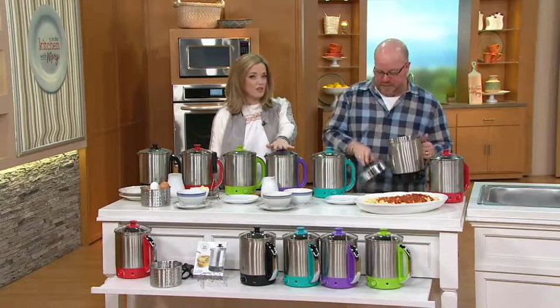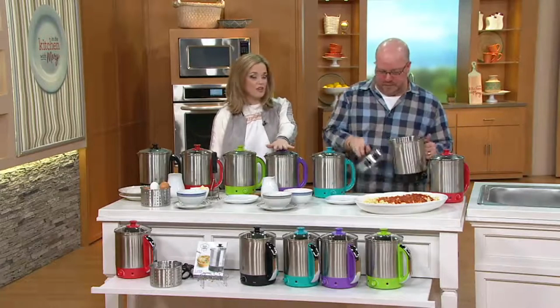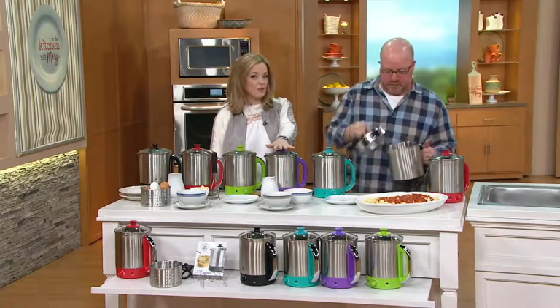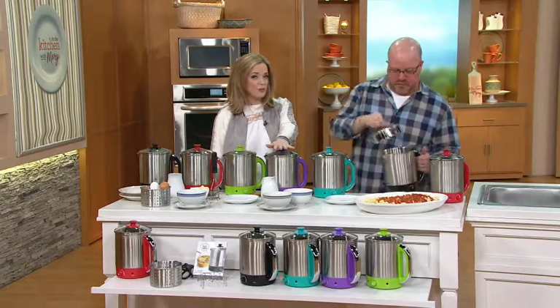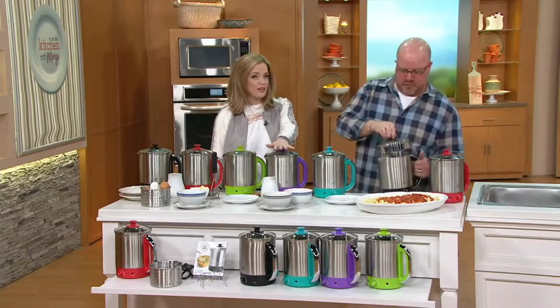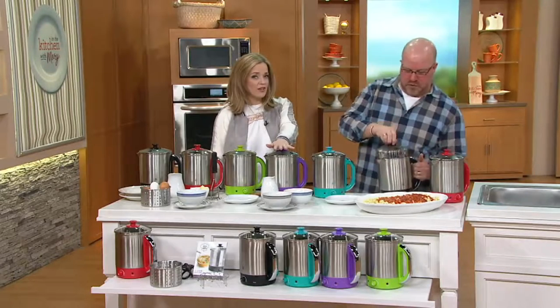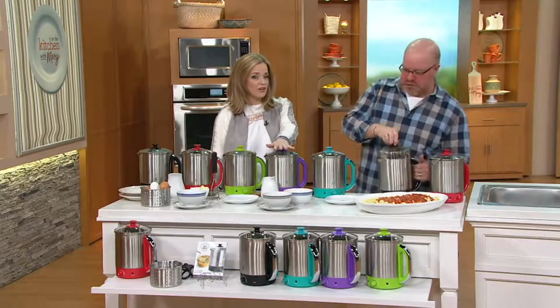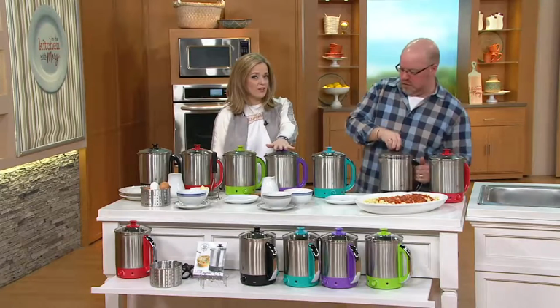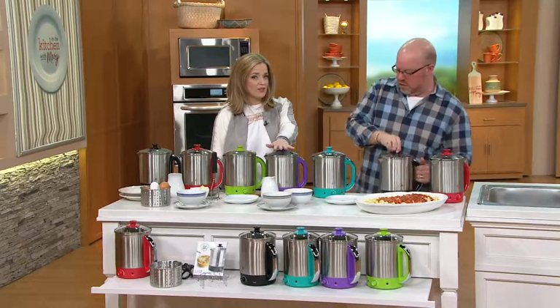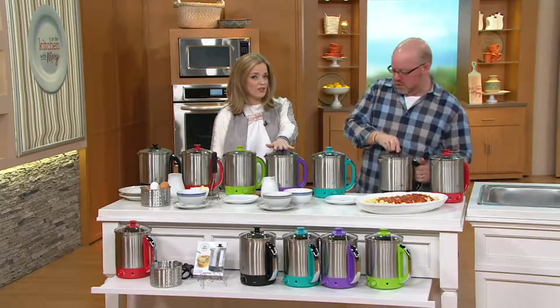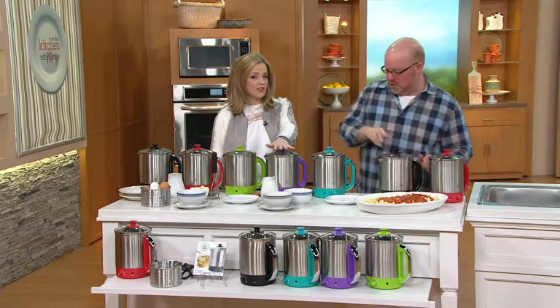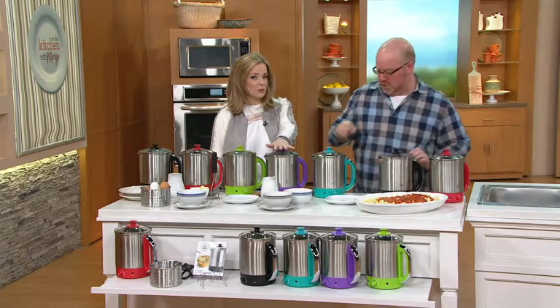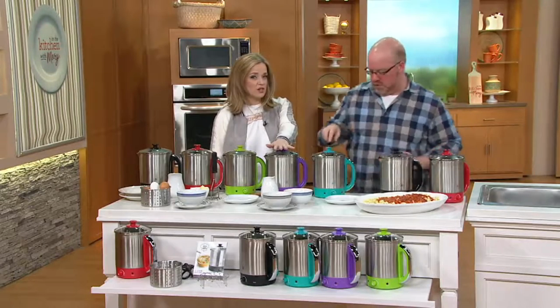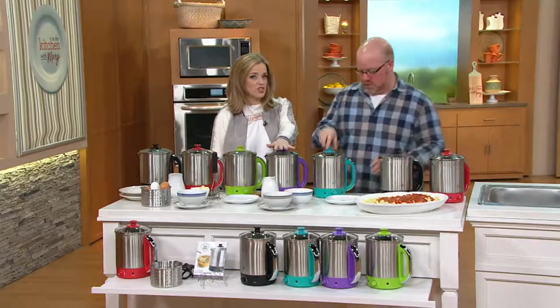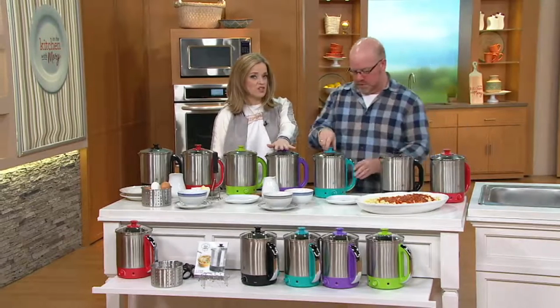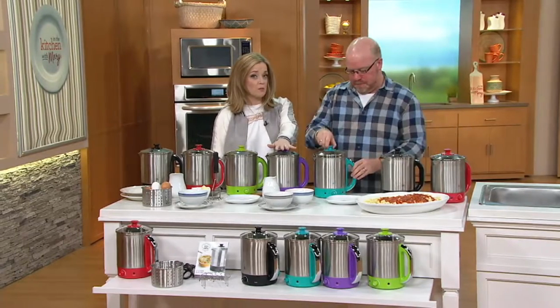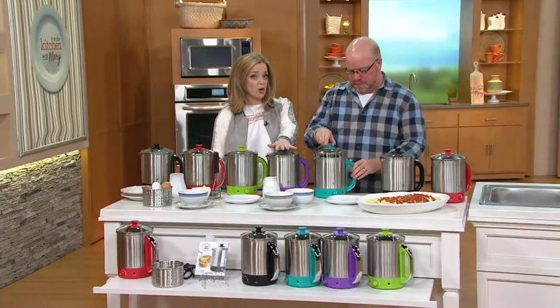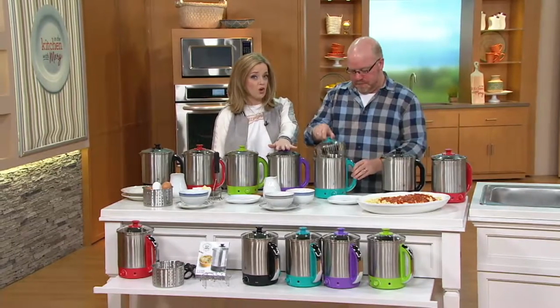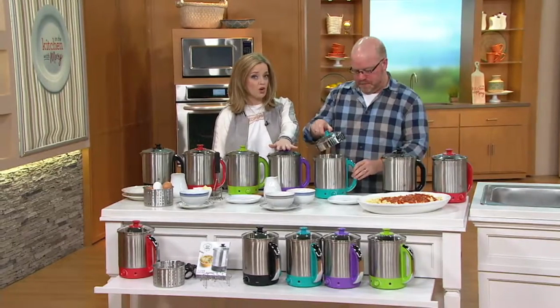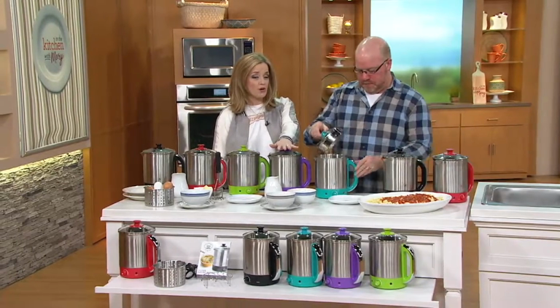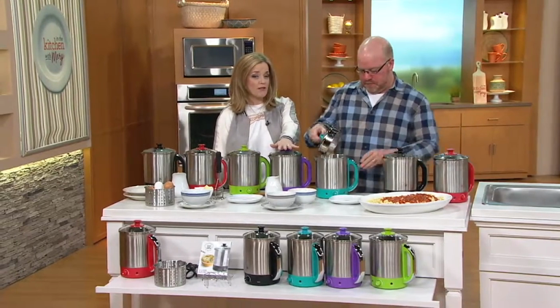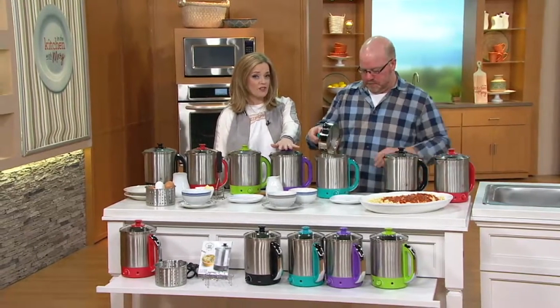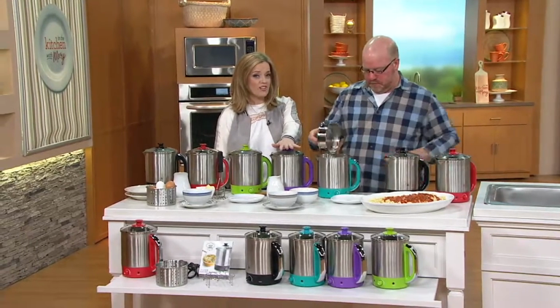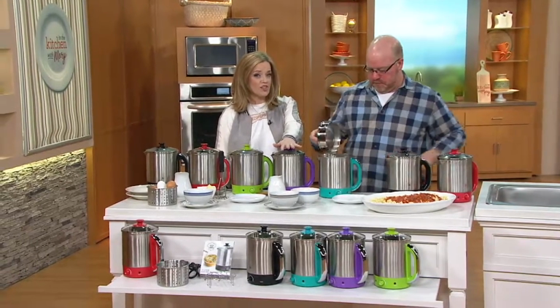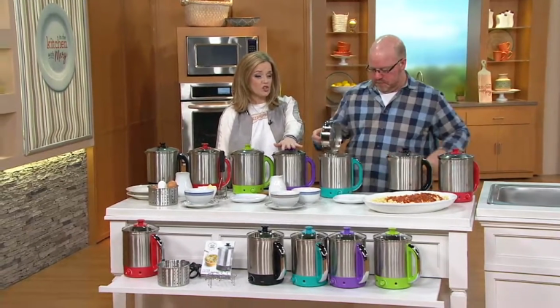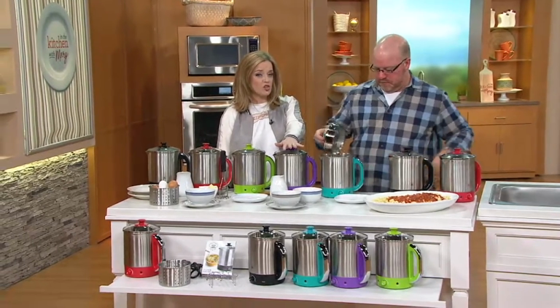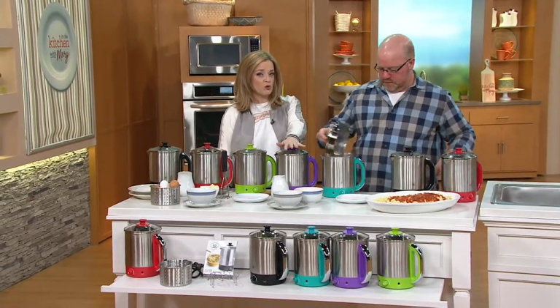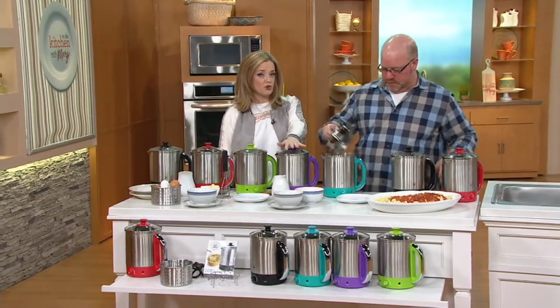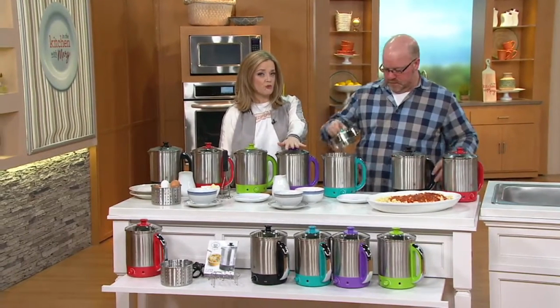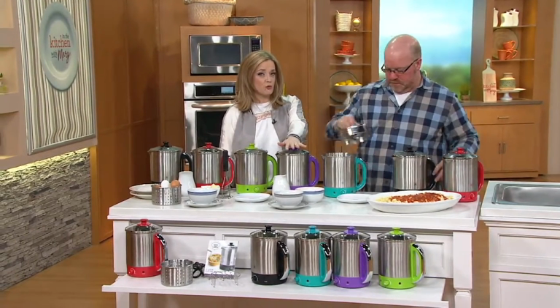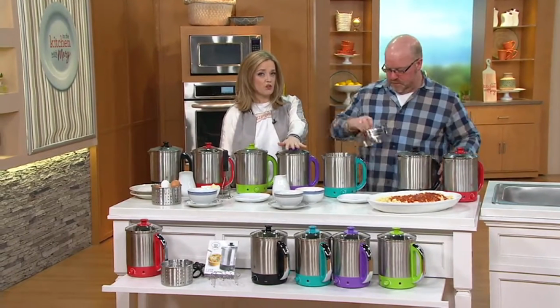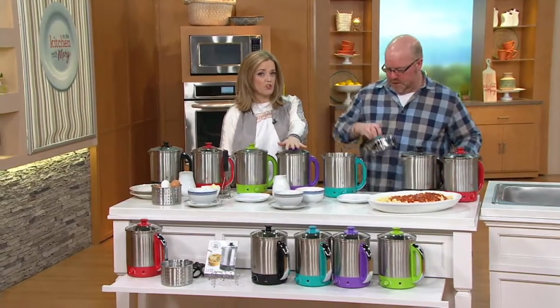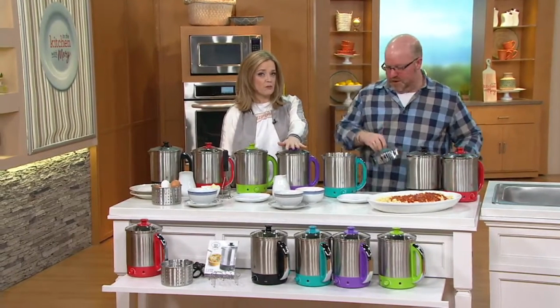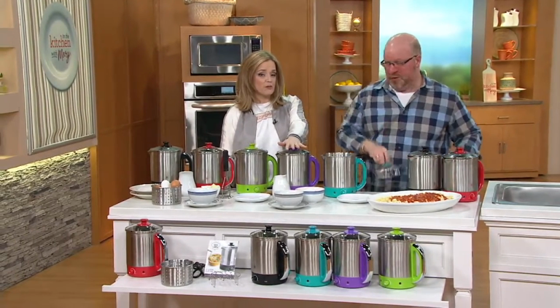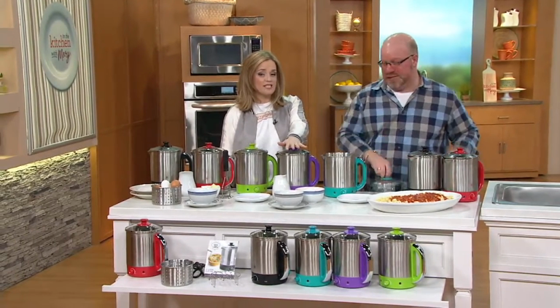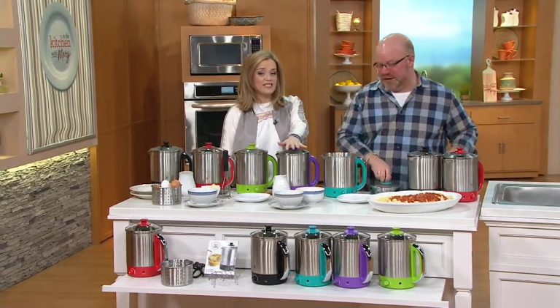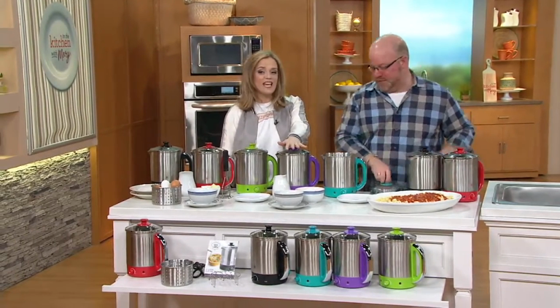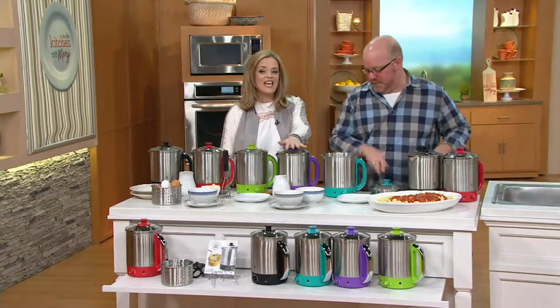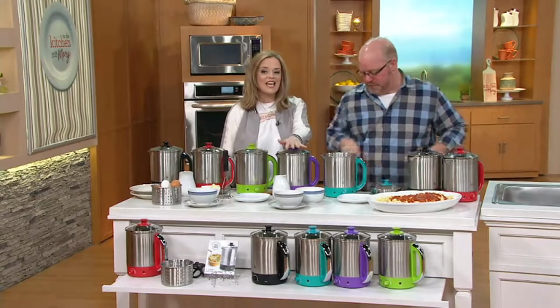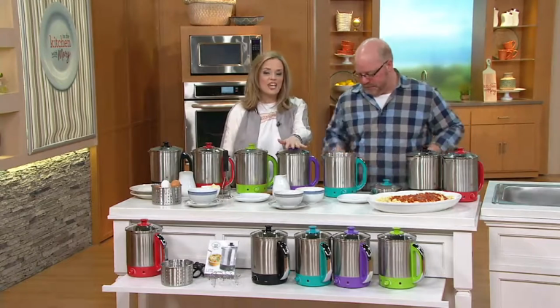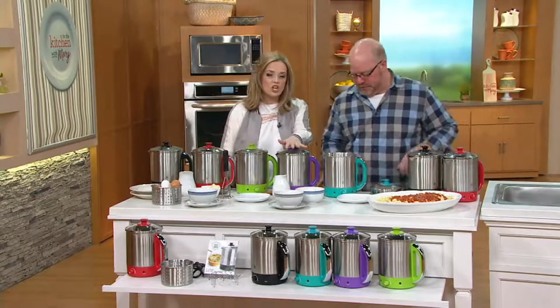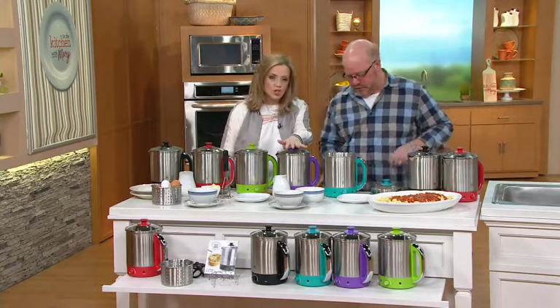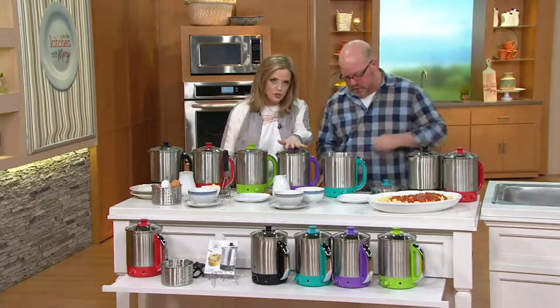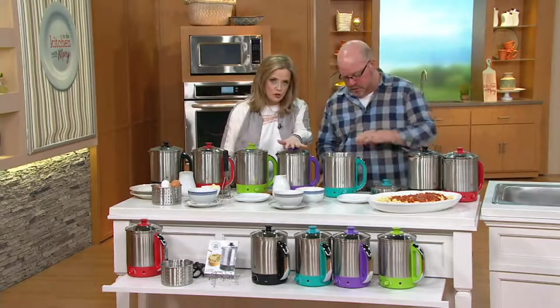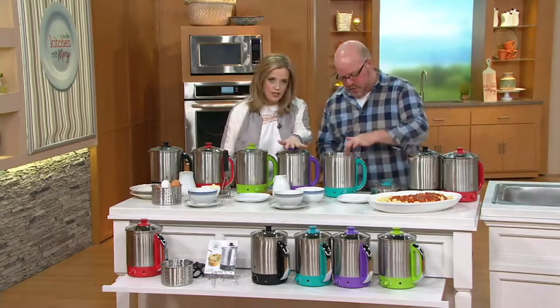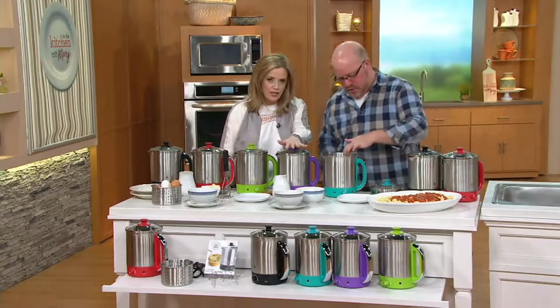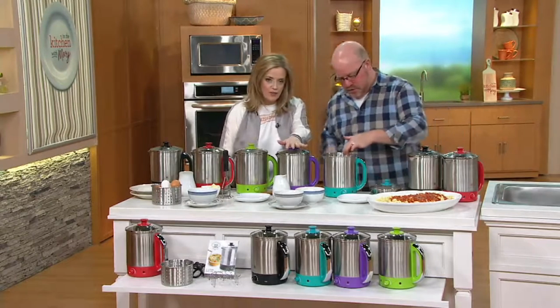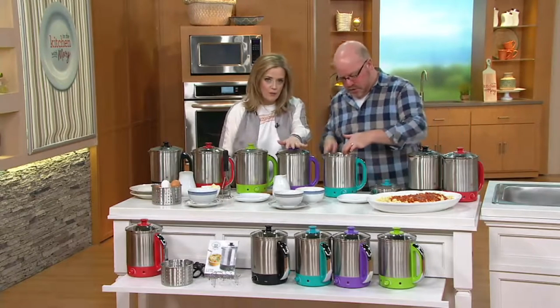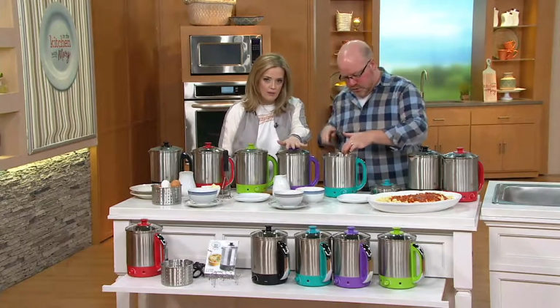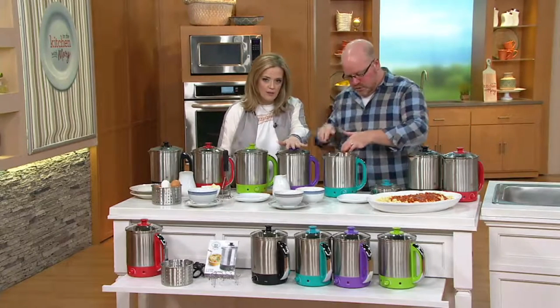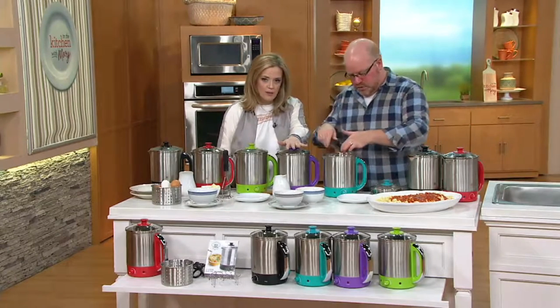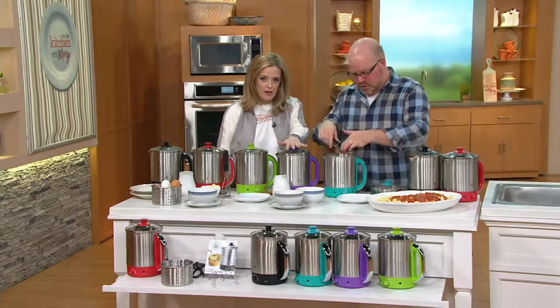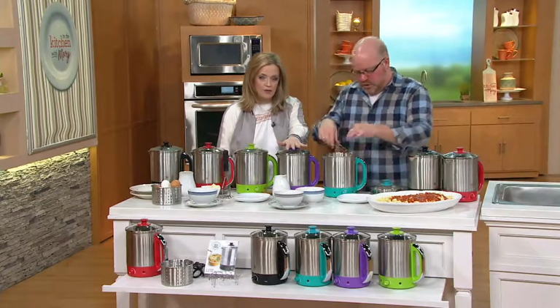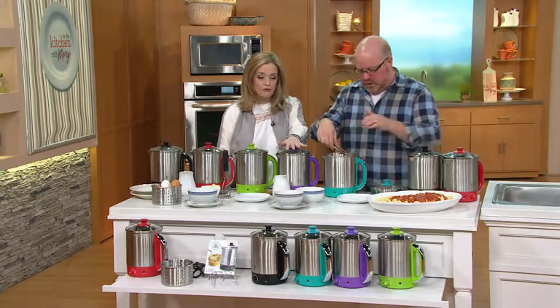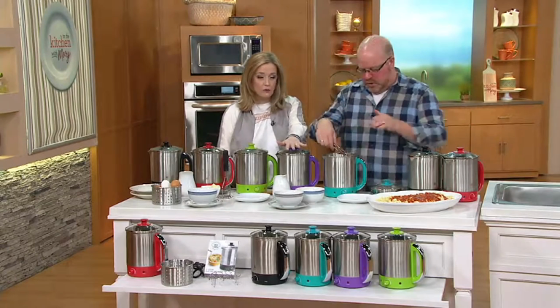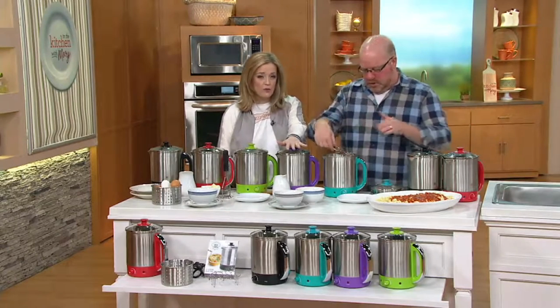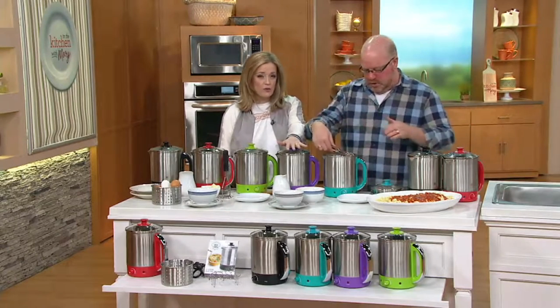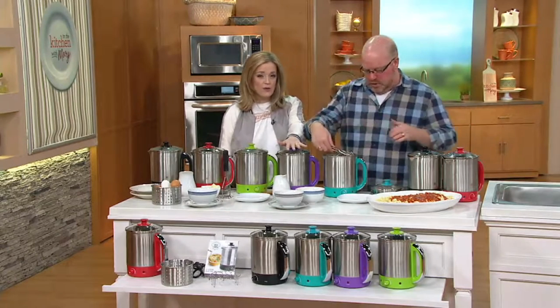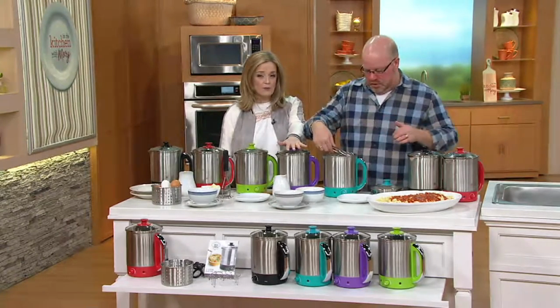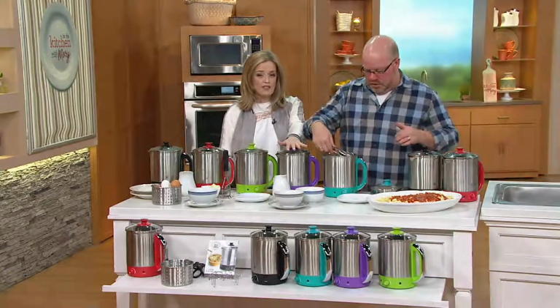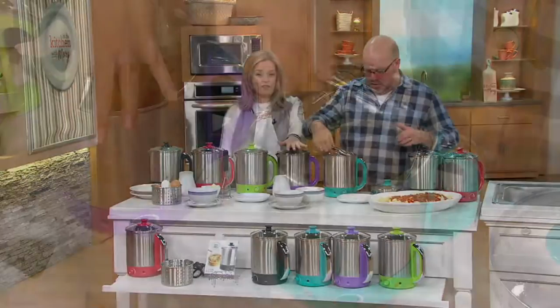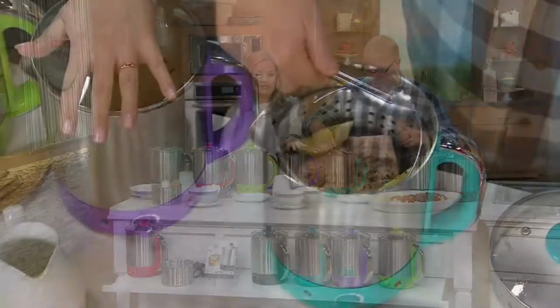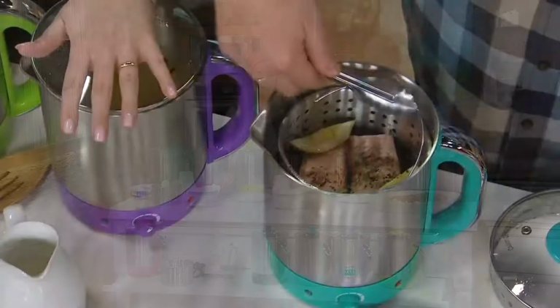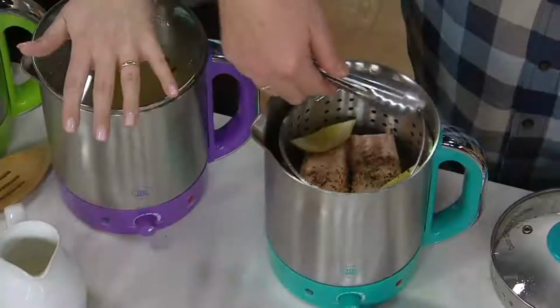Because of our big cook event celebration tomorrow, everything in our show is on four easy payments — including the multi-pot. Four easy payments of $10.